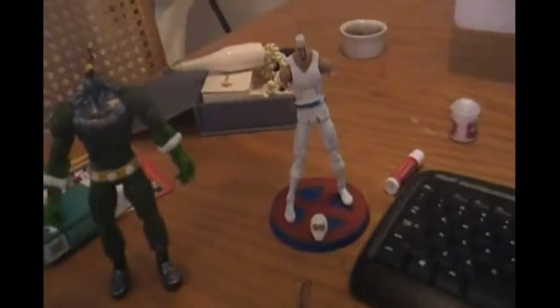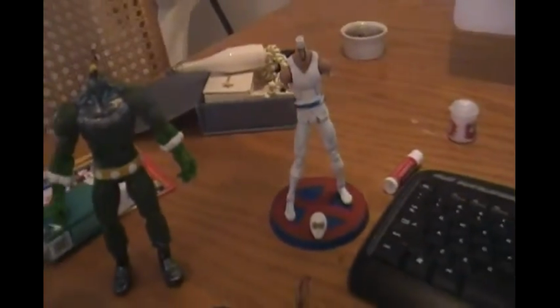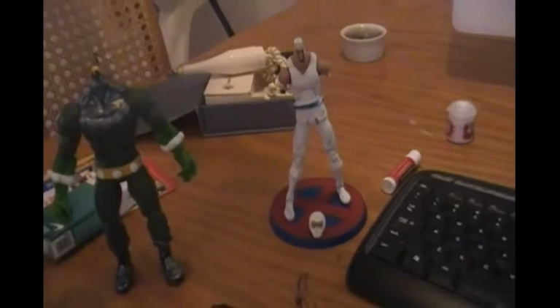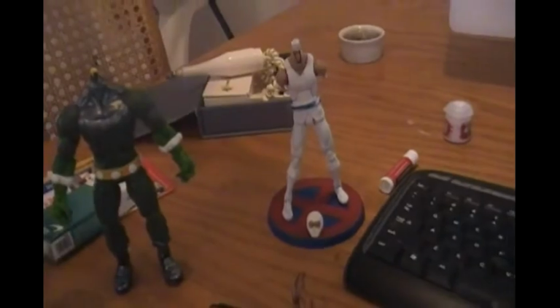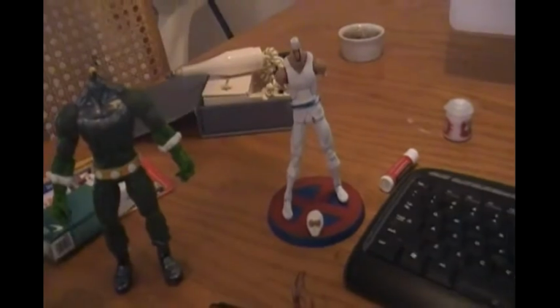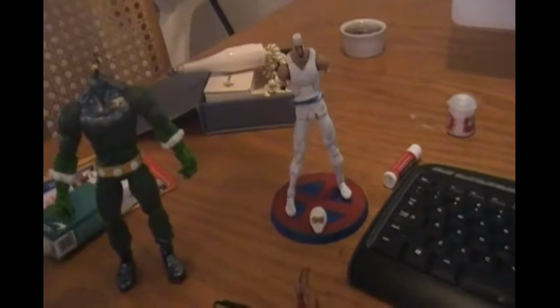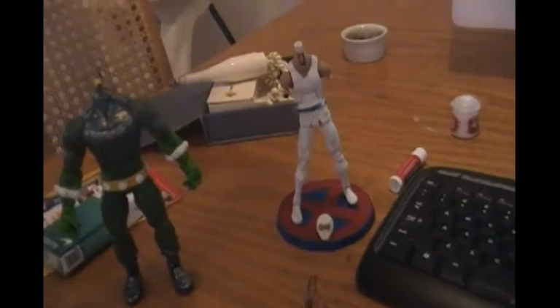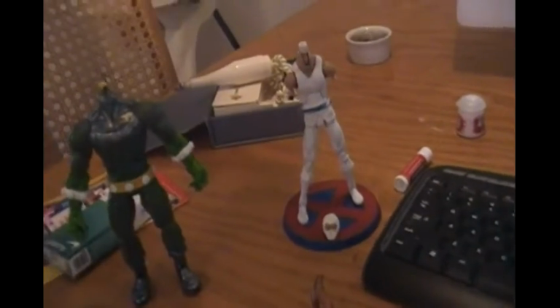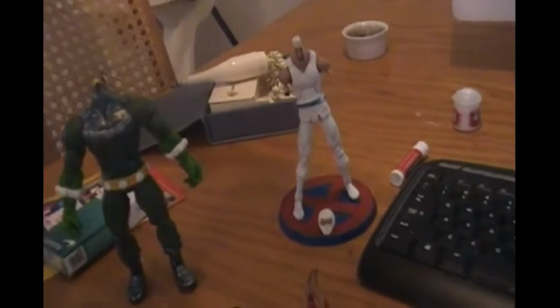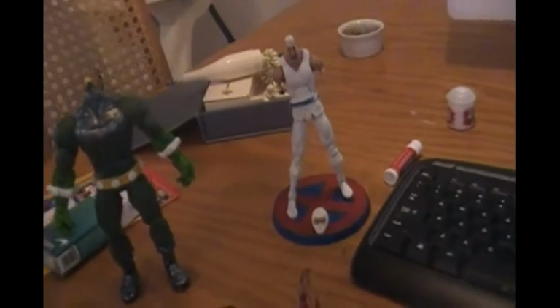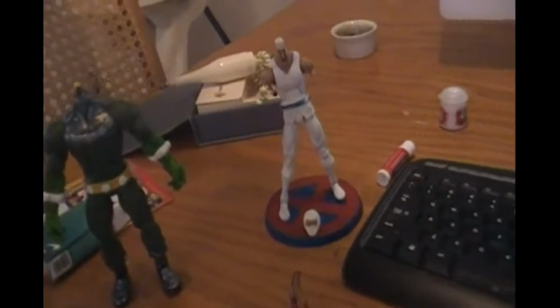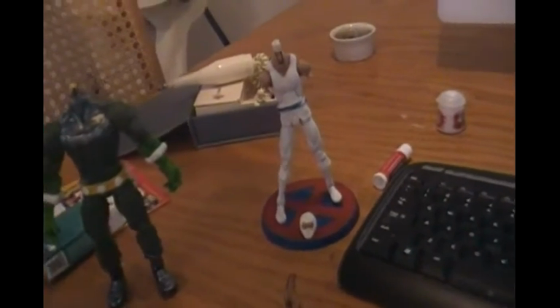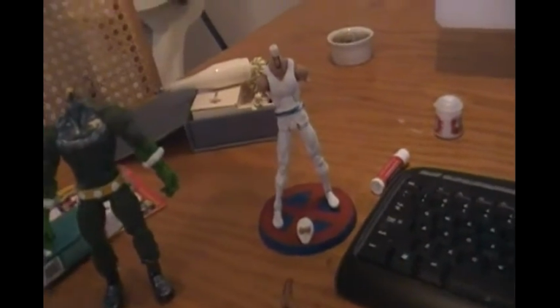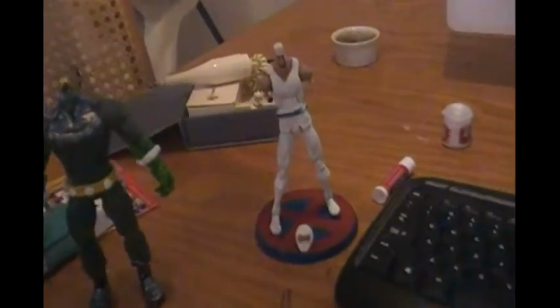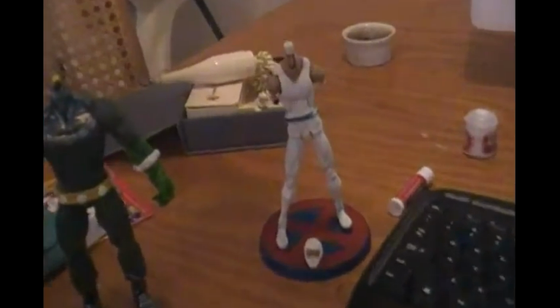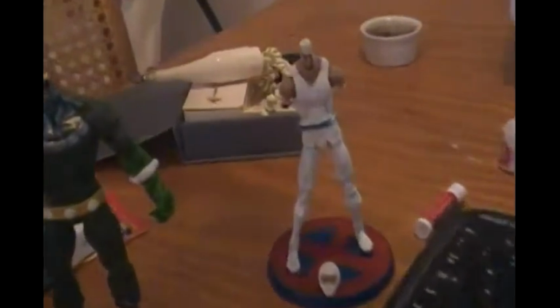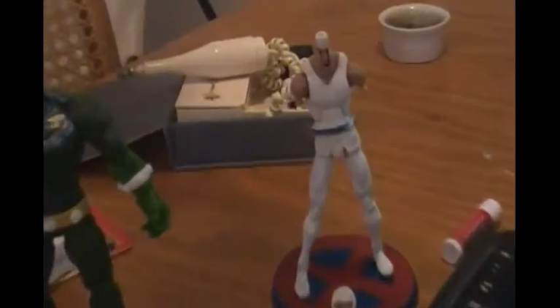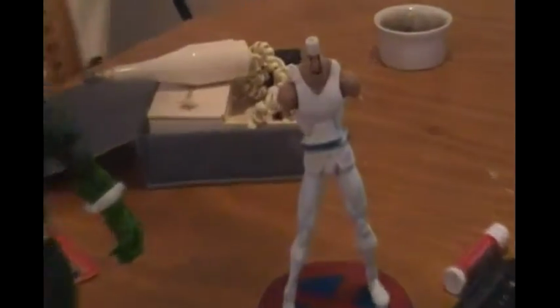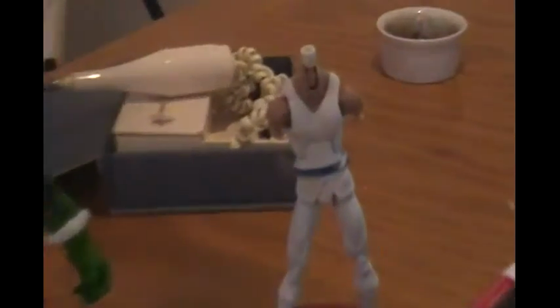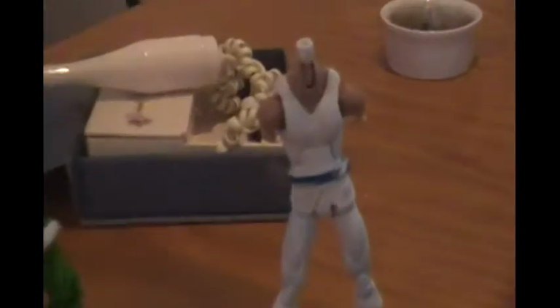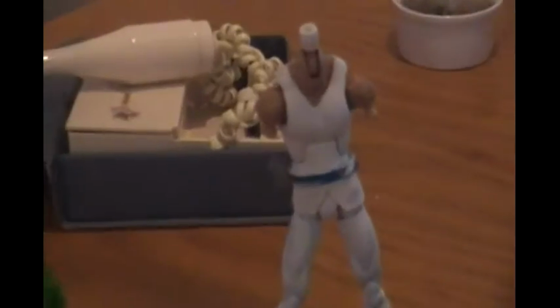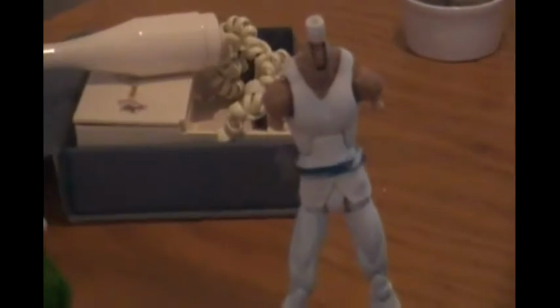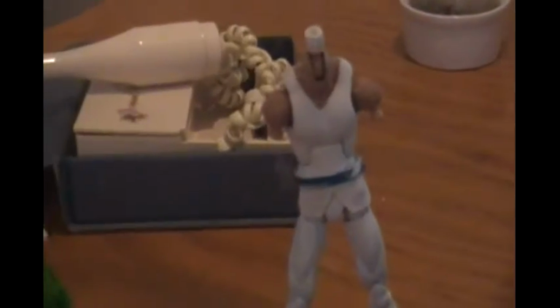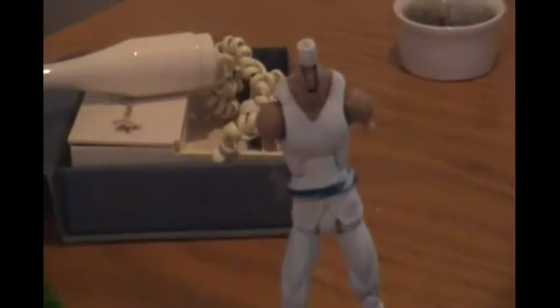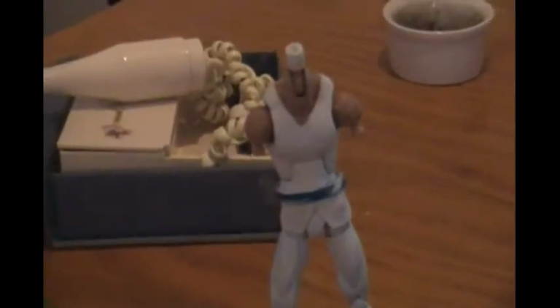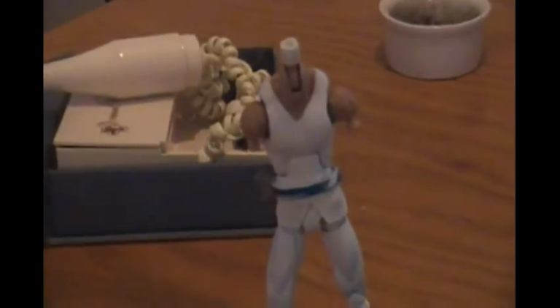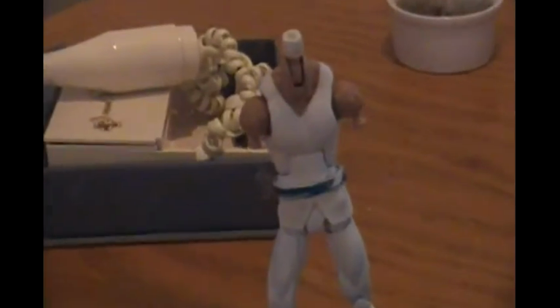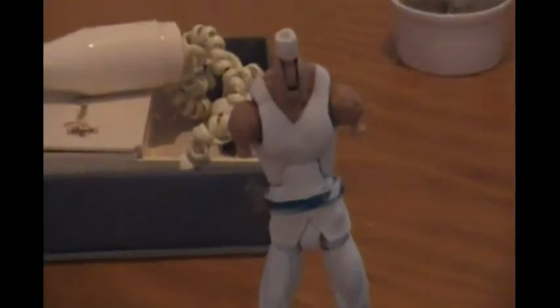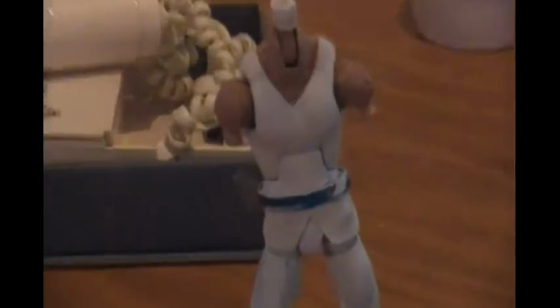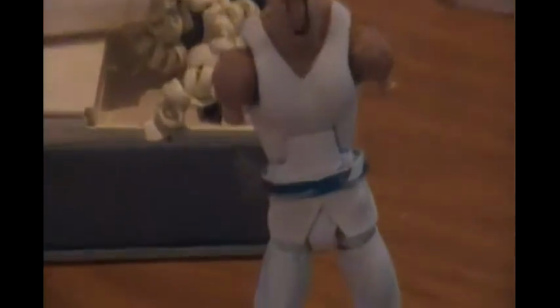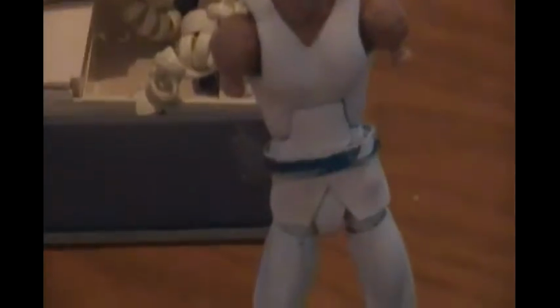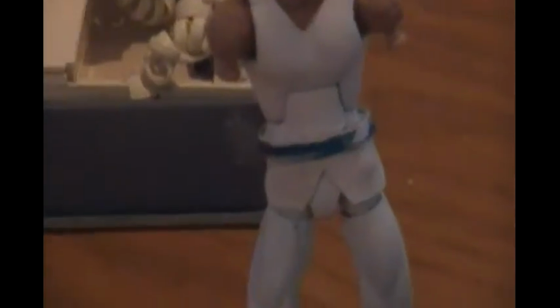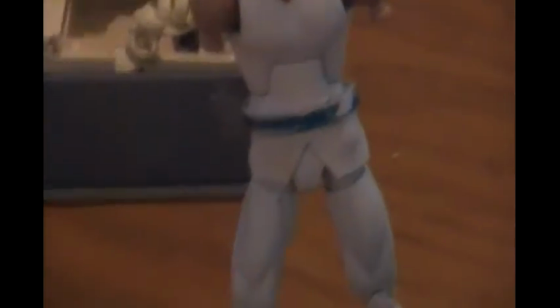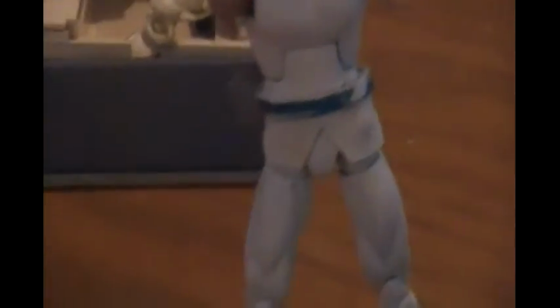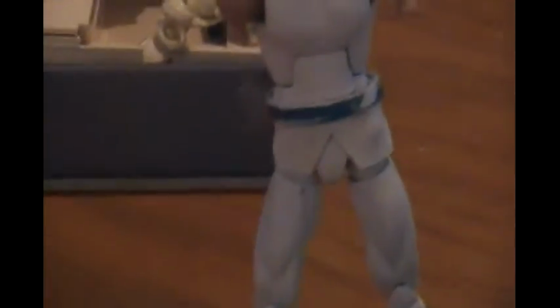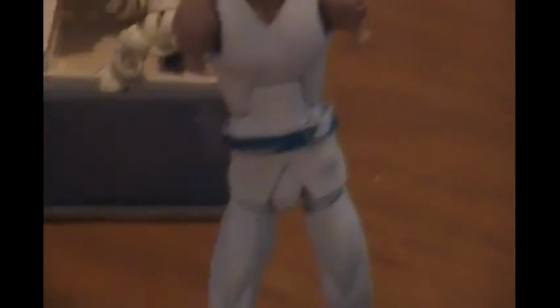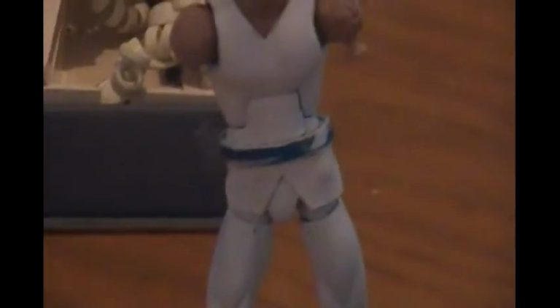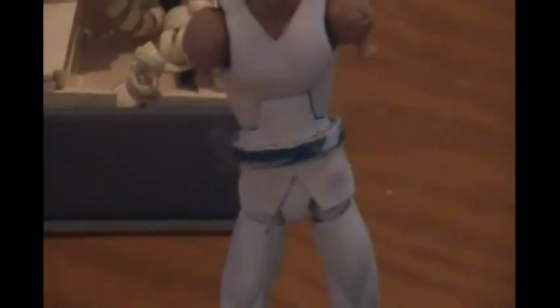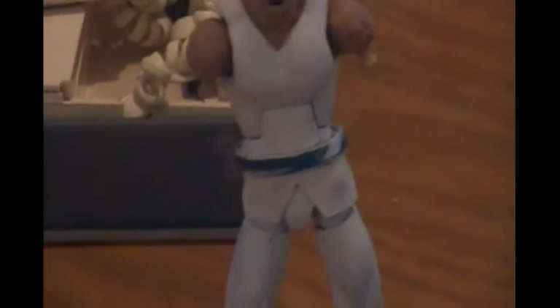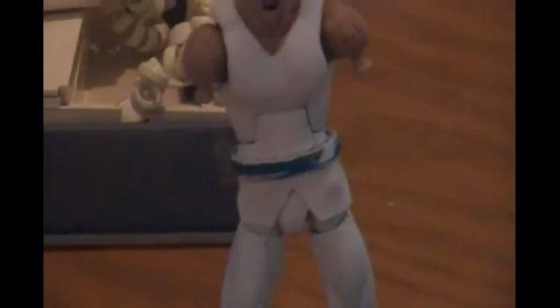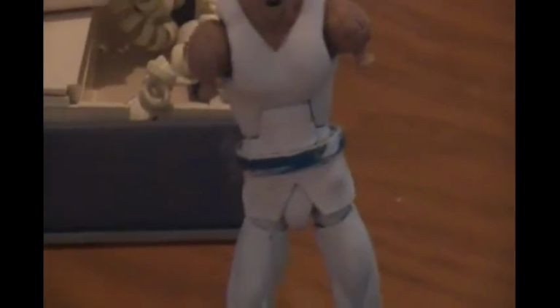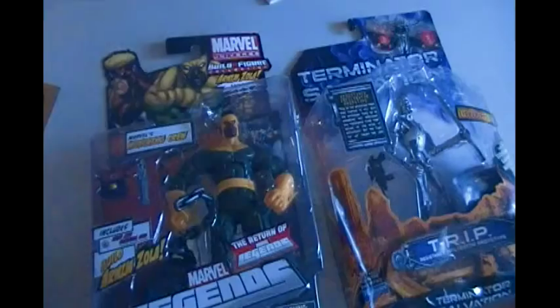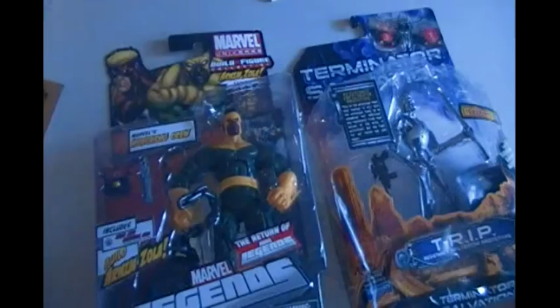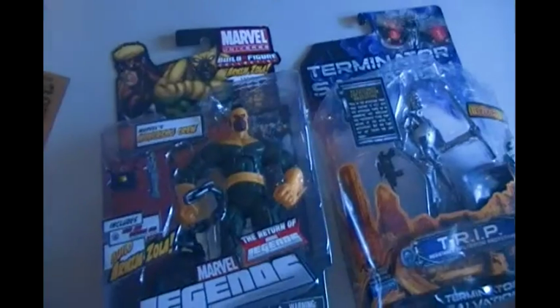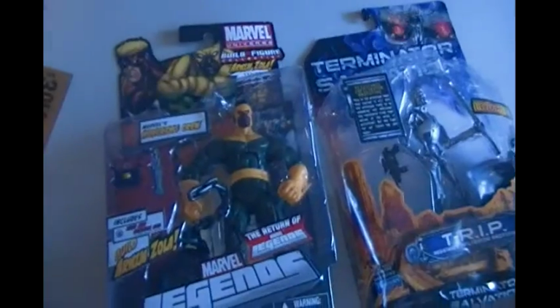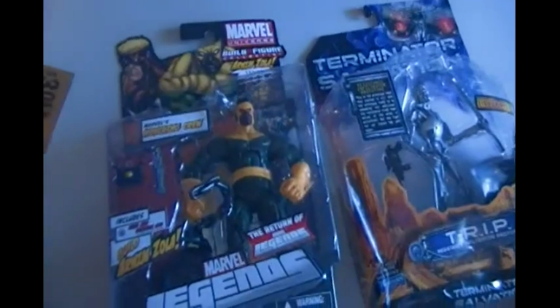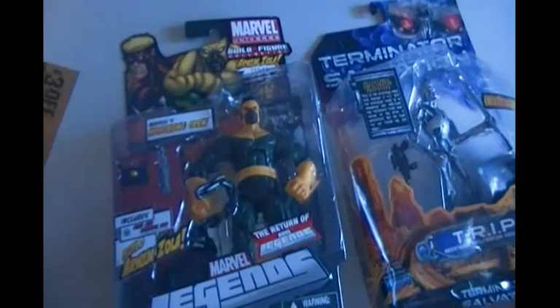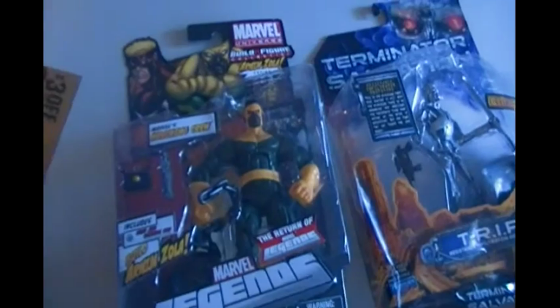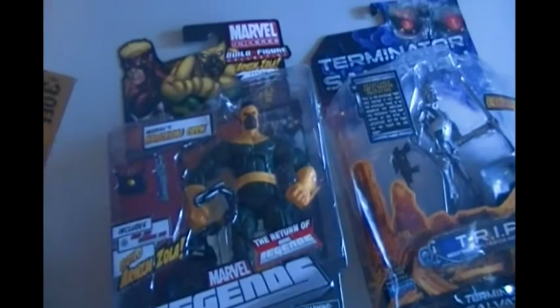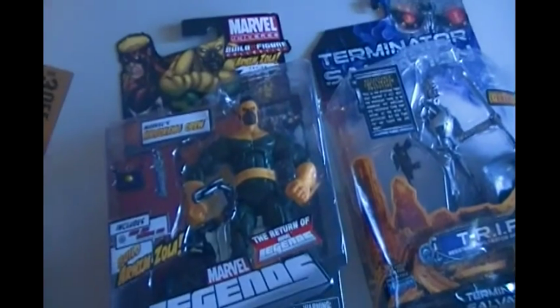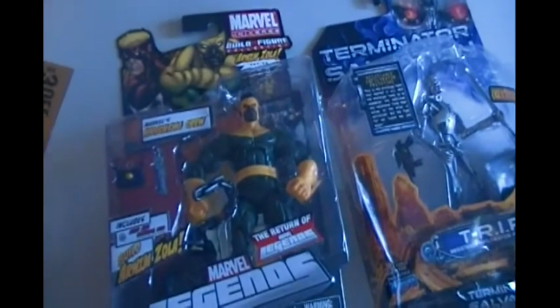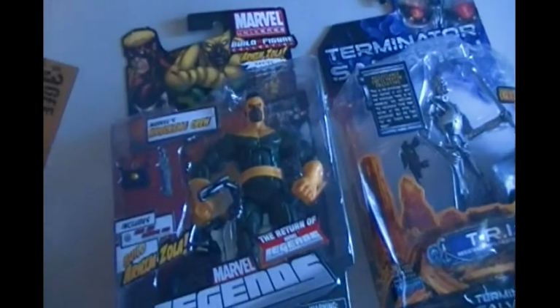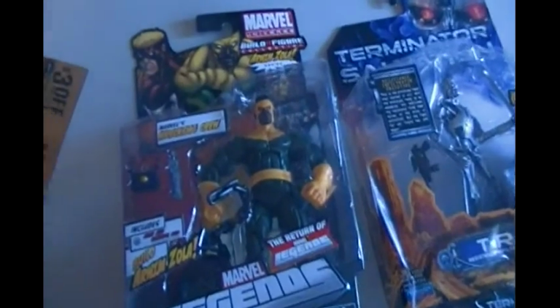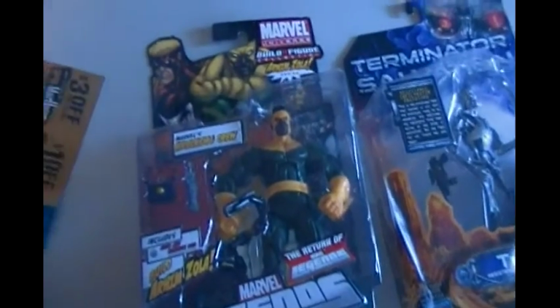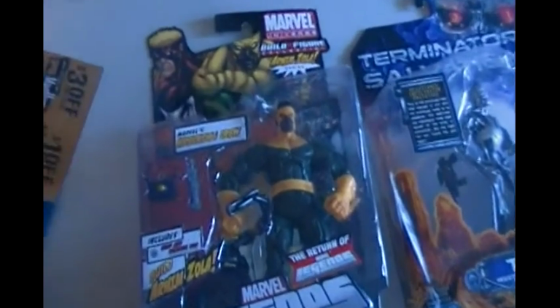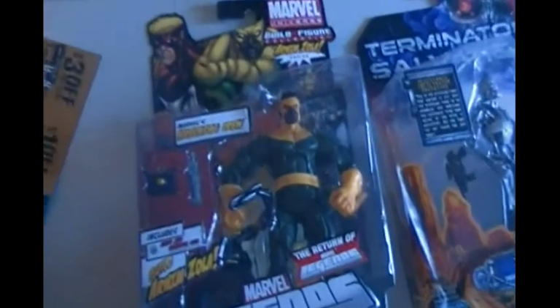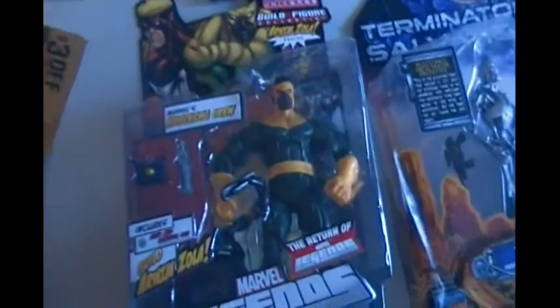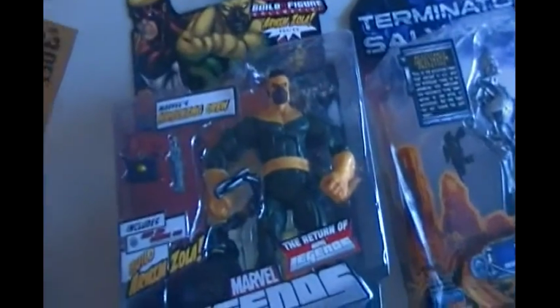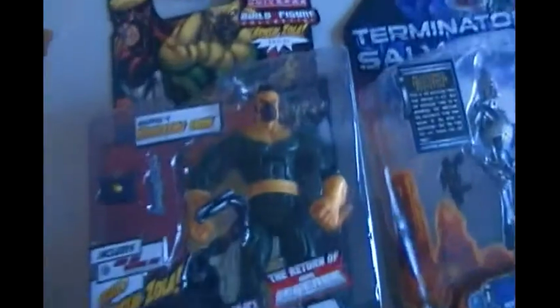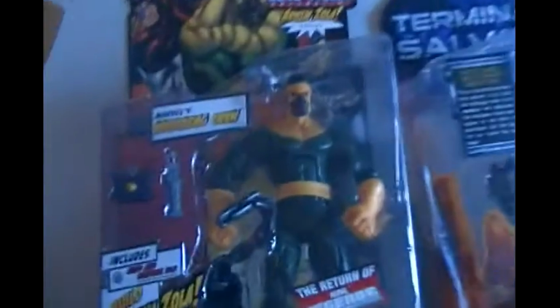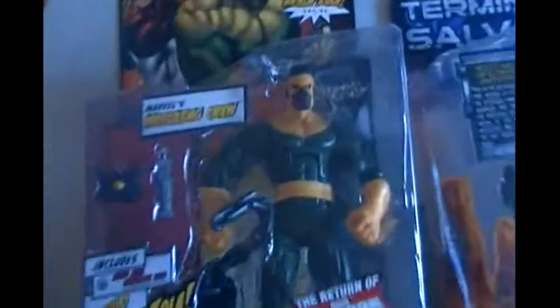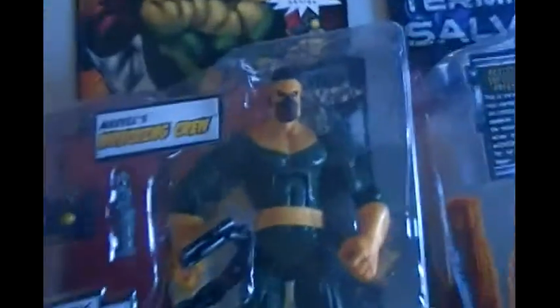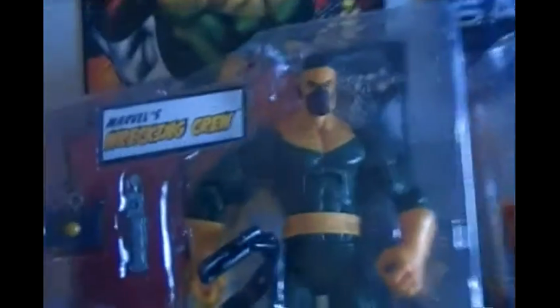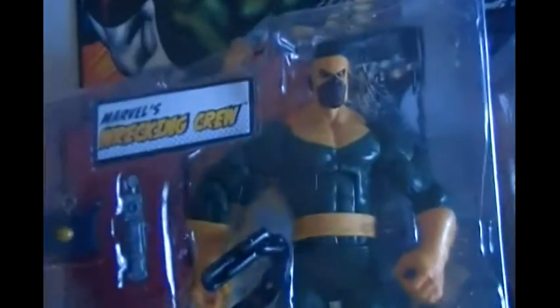Now I'm about to go start repainting this Storm Shadow. Alright, time to start recording.